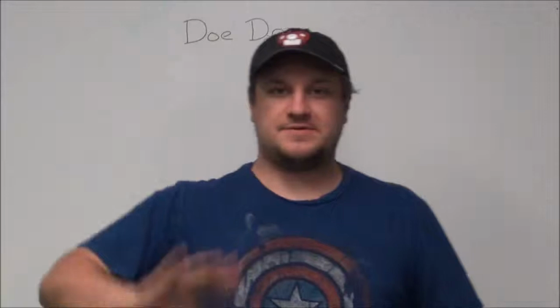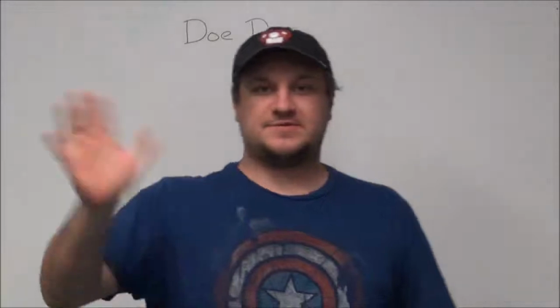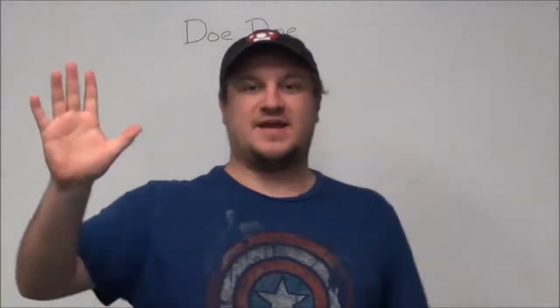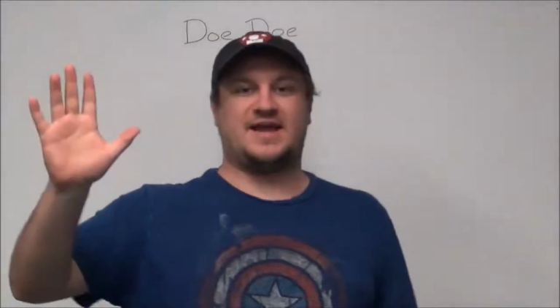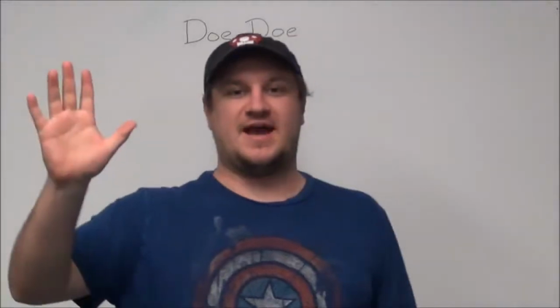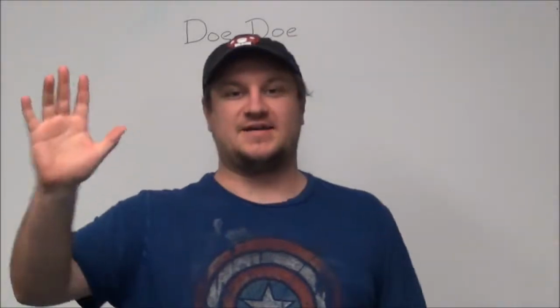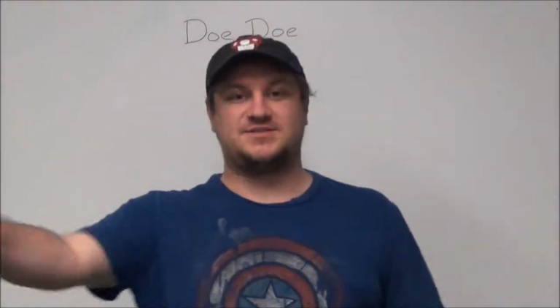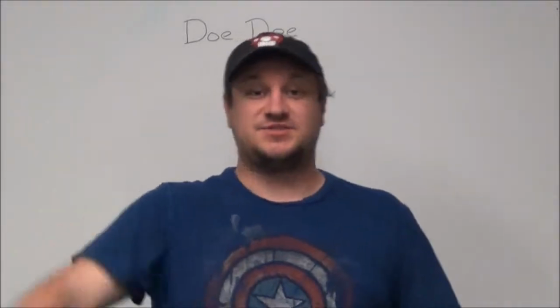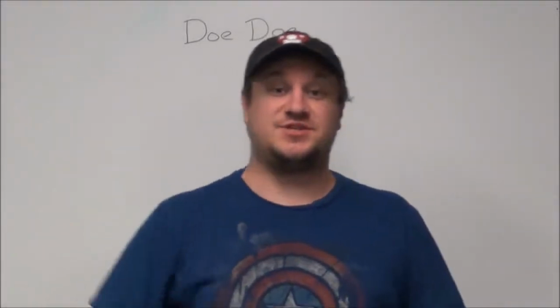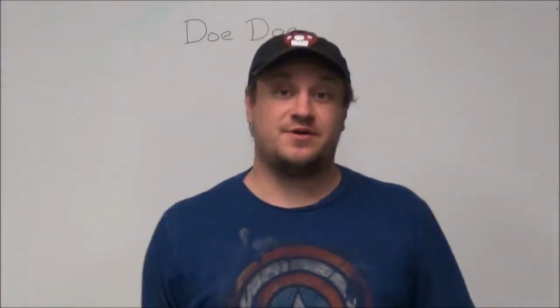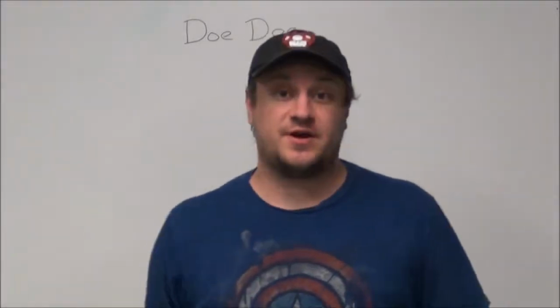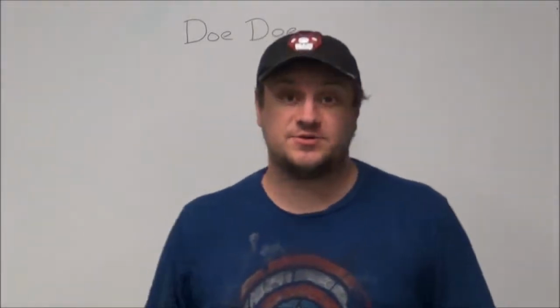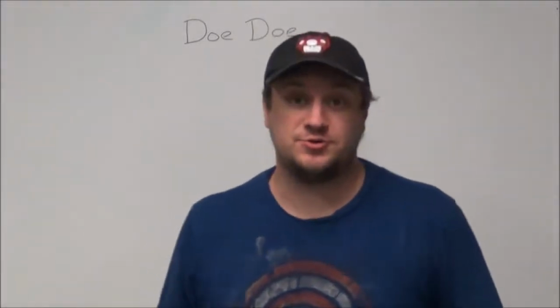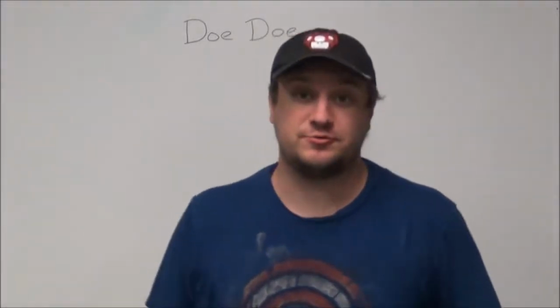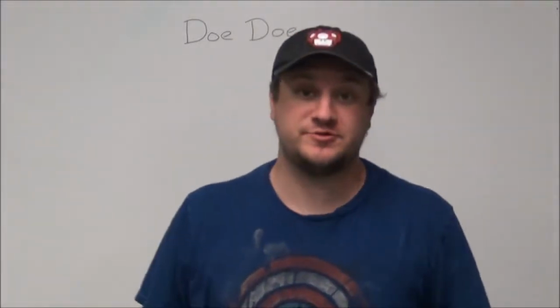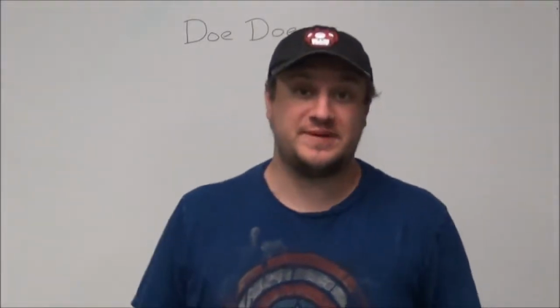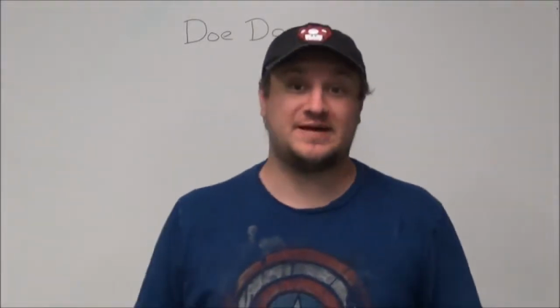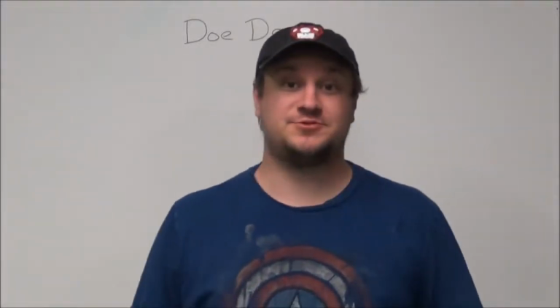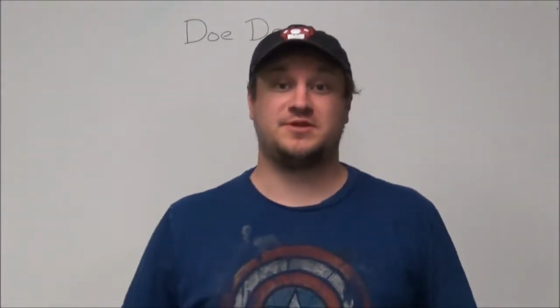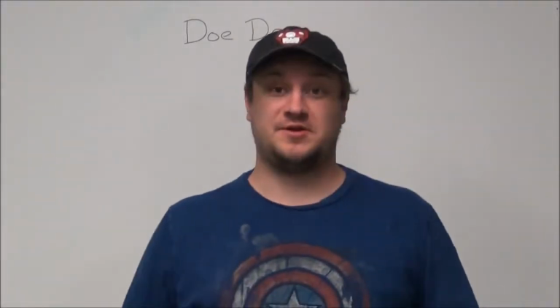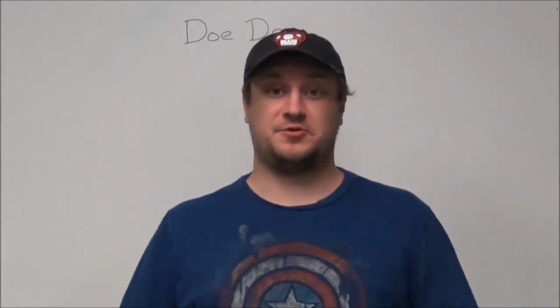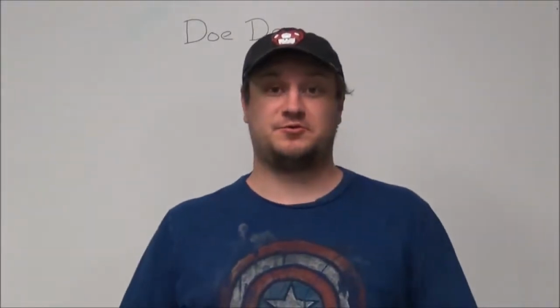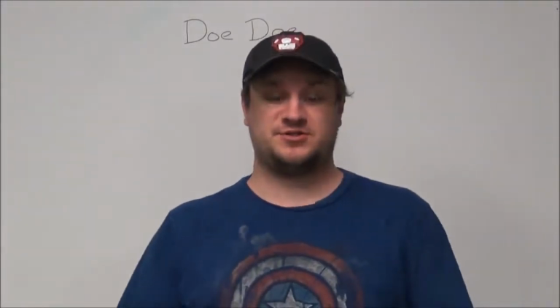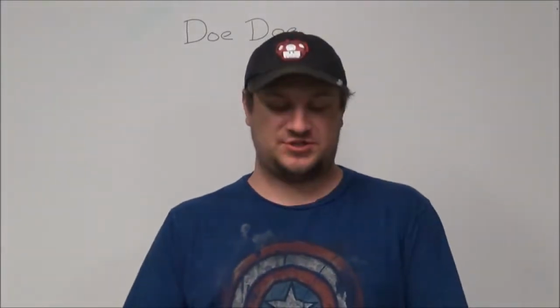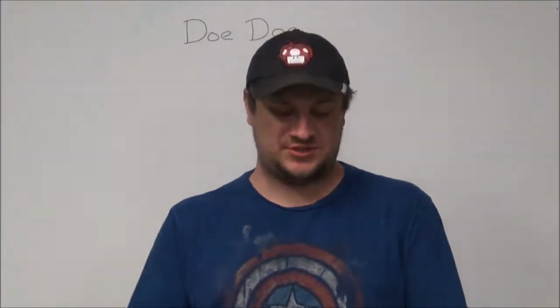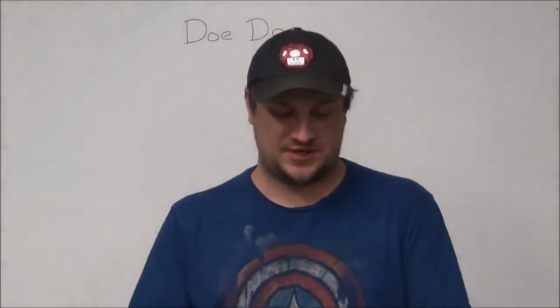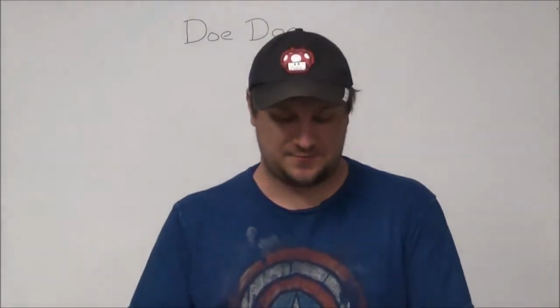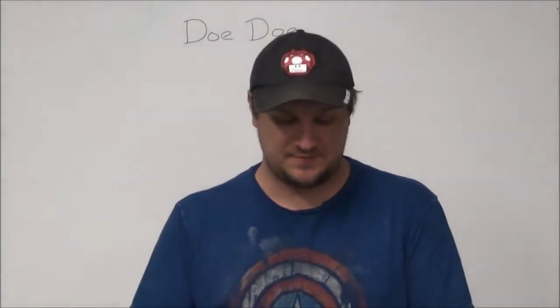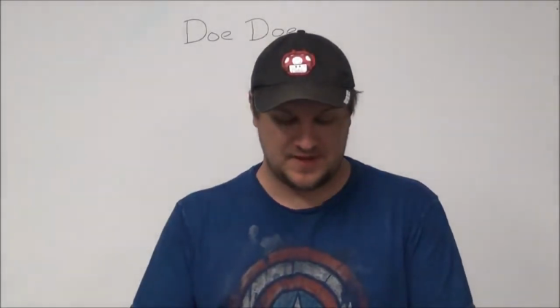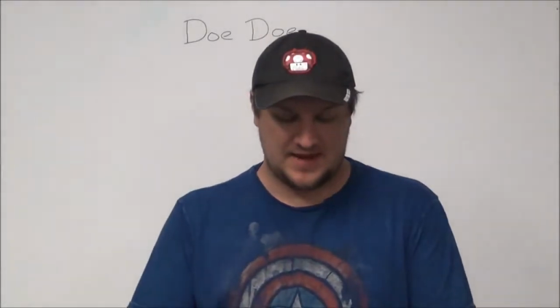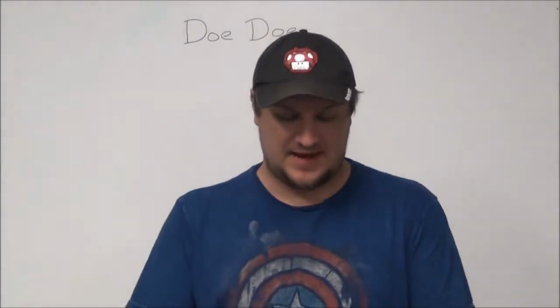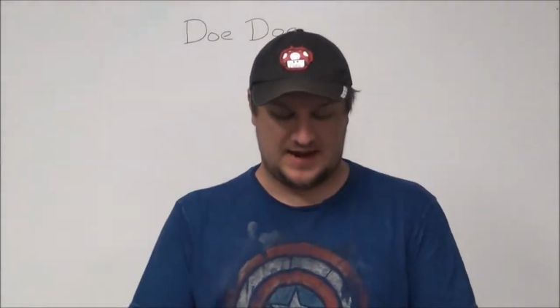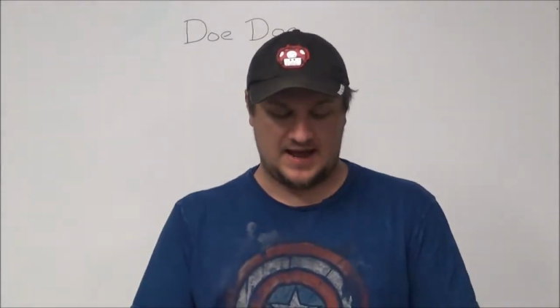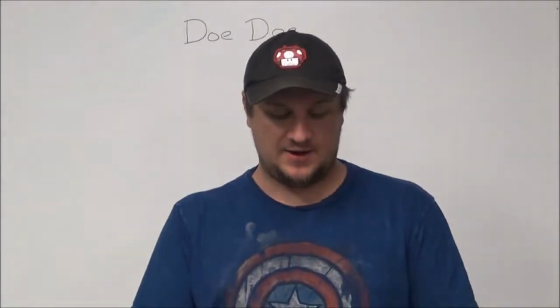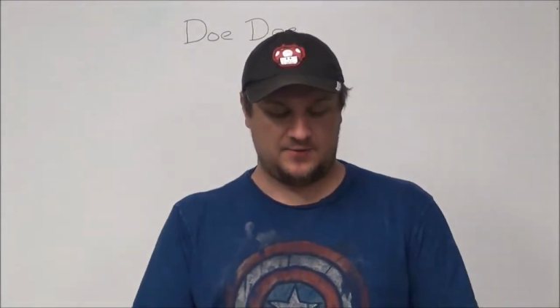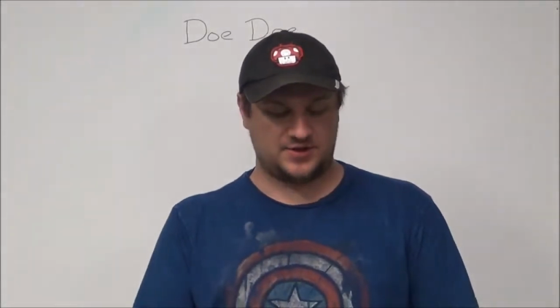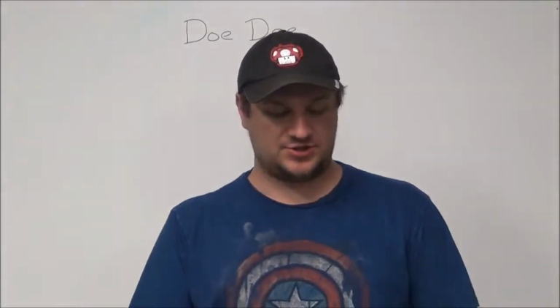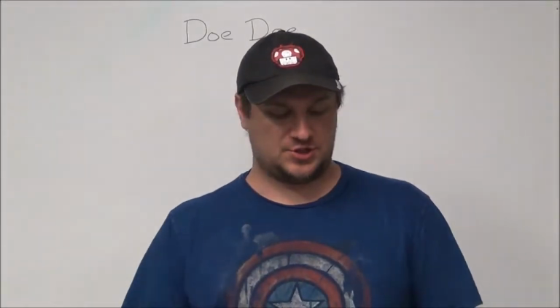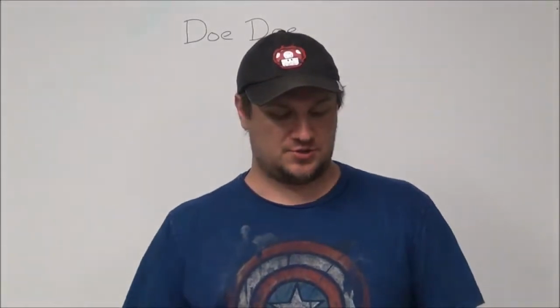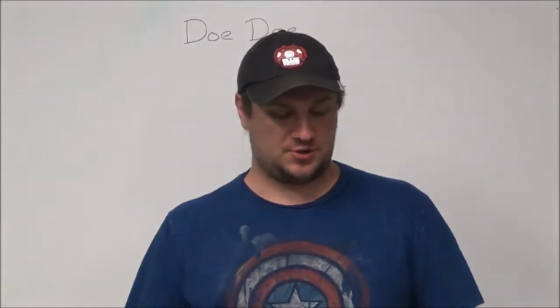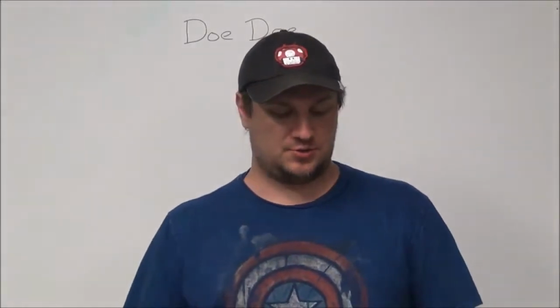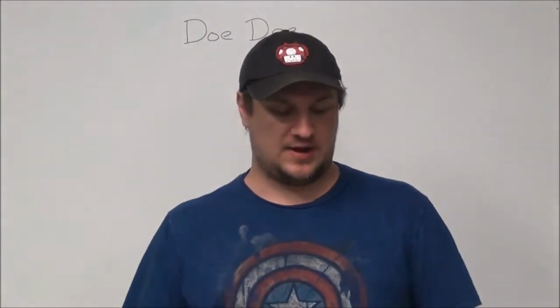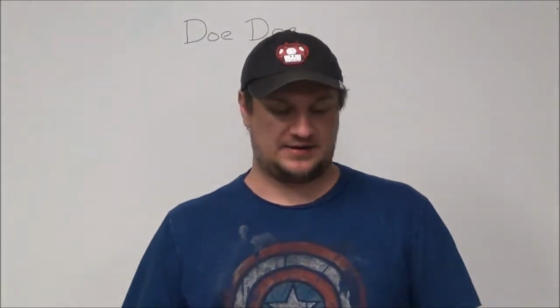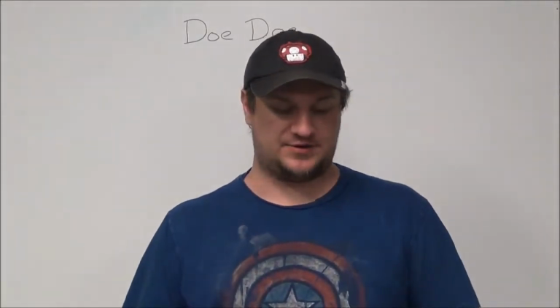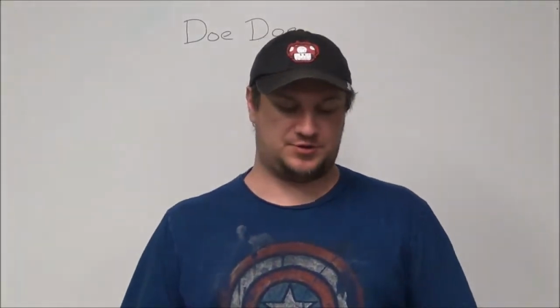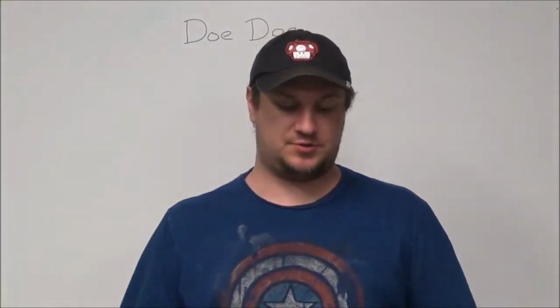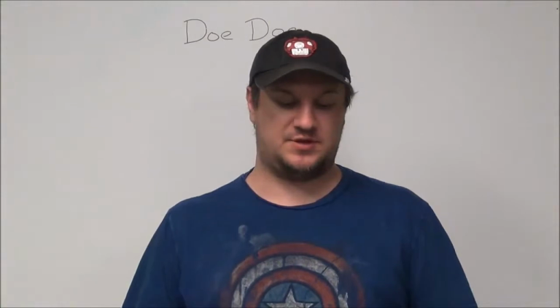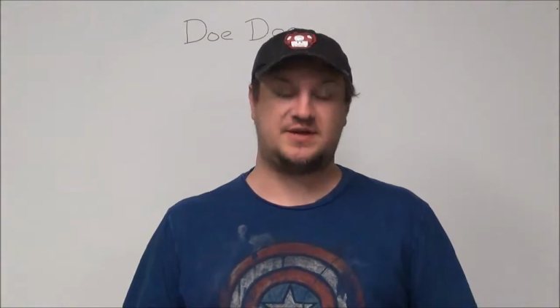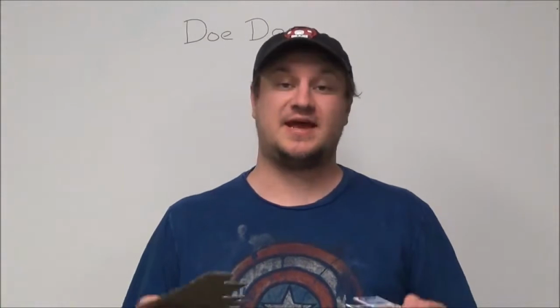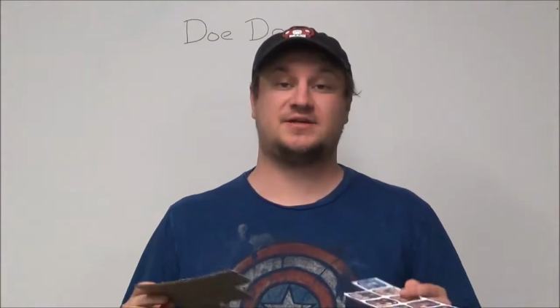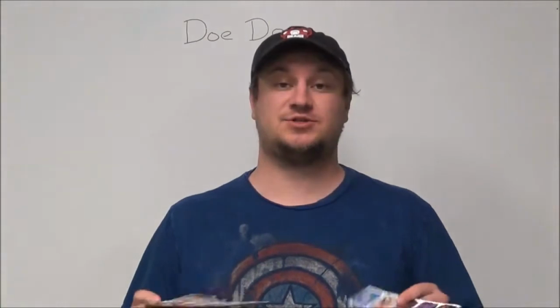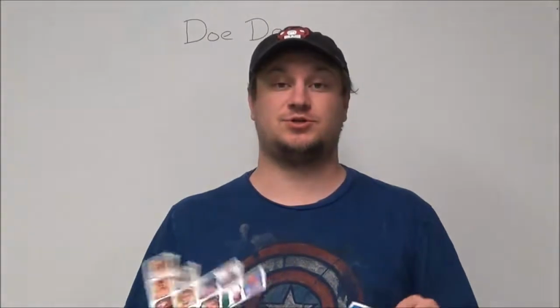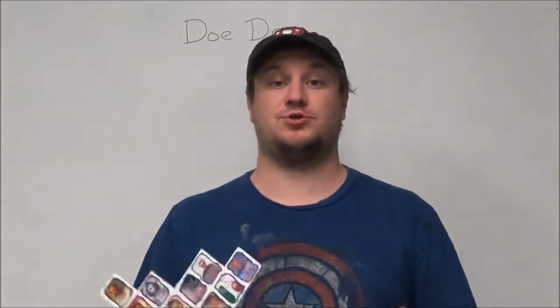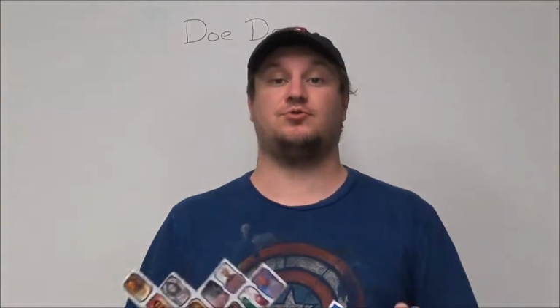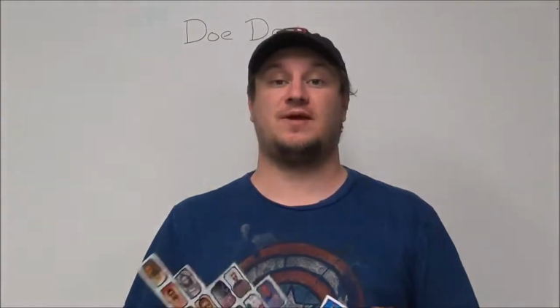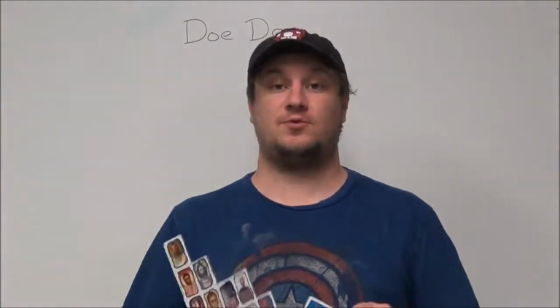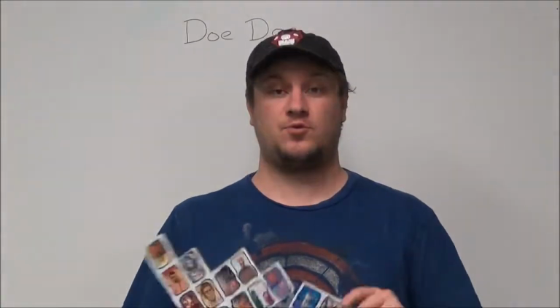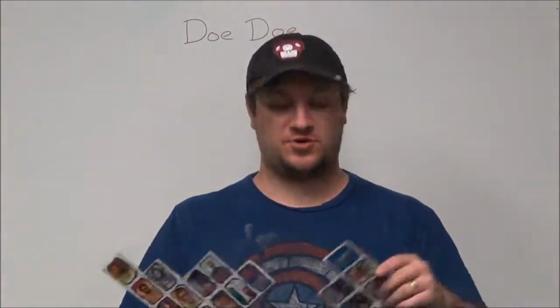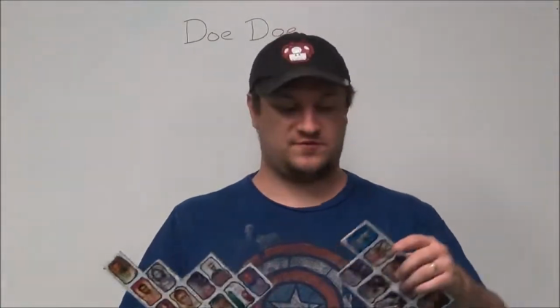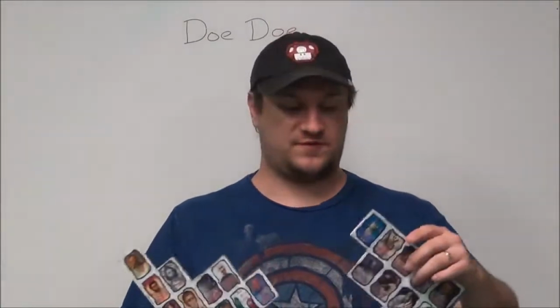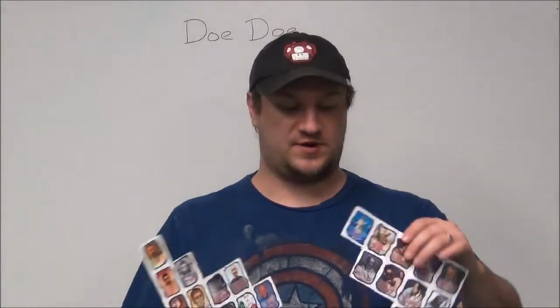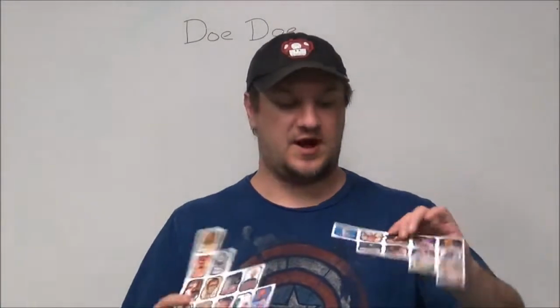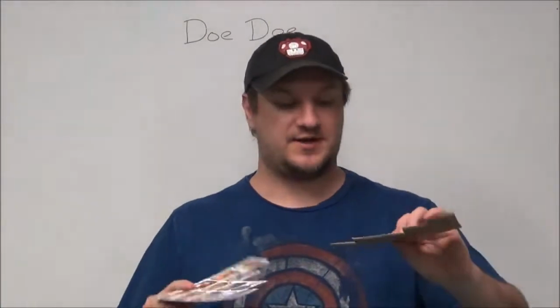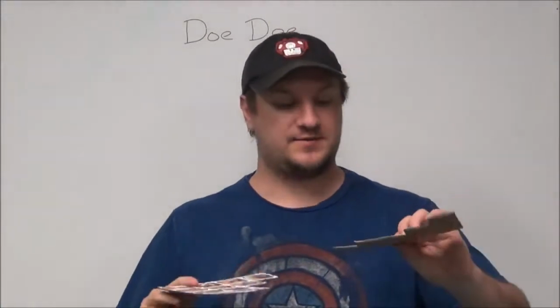Hey guys, it's Derek, children's pastor at Lakewood Christian Center, and I want to show you how to do the next great worker for God.